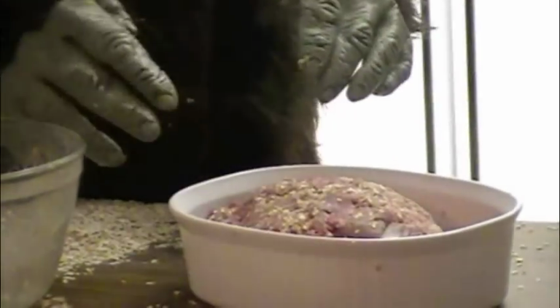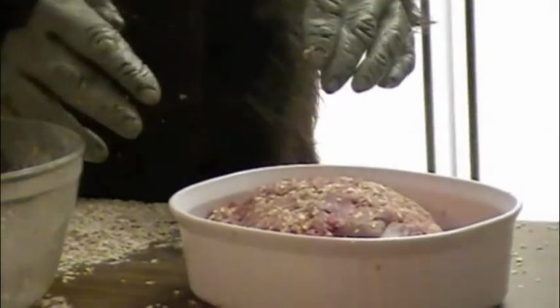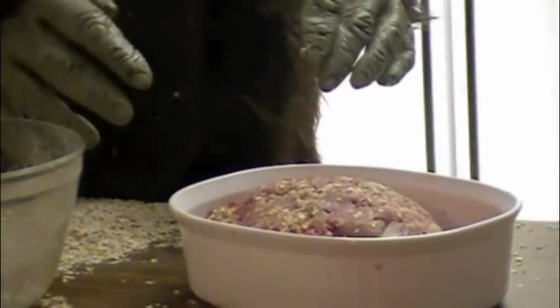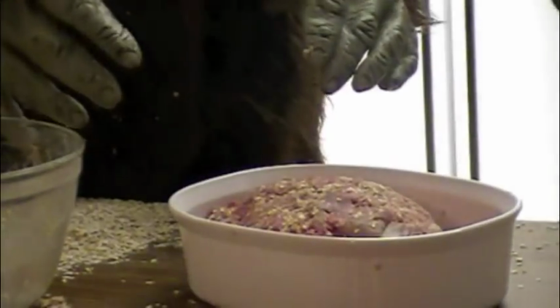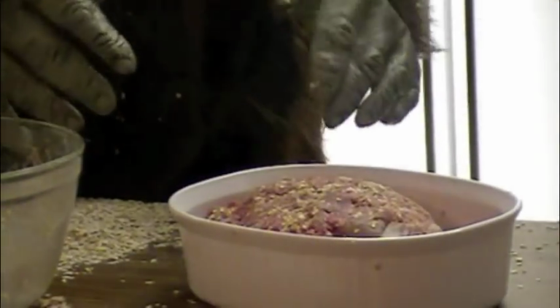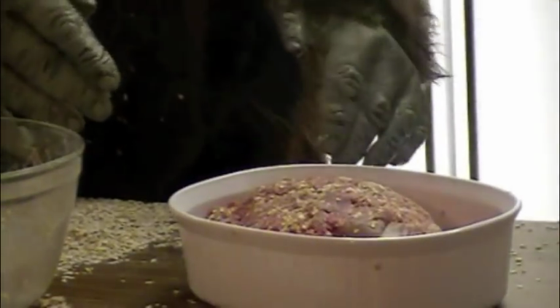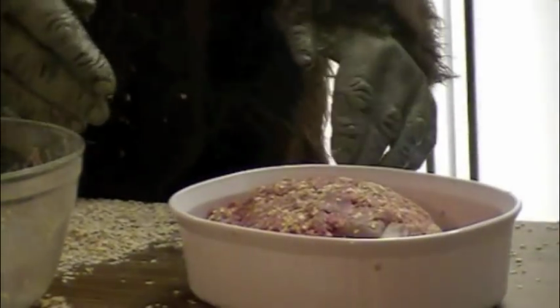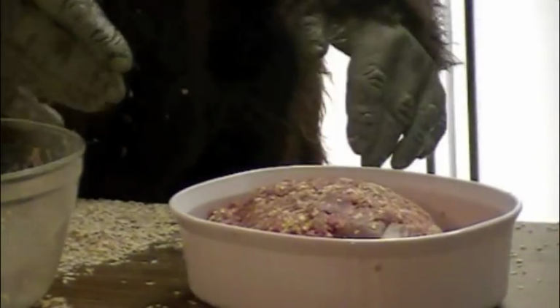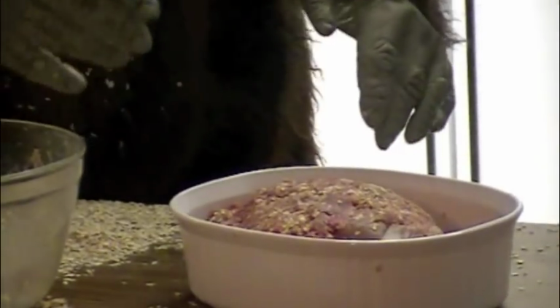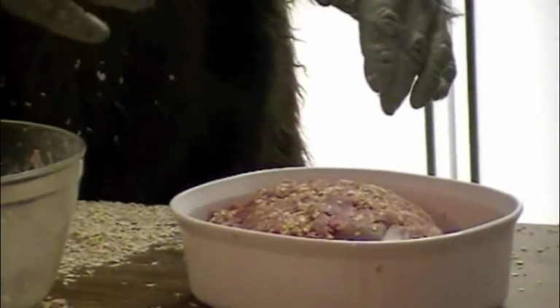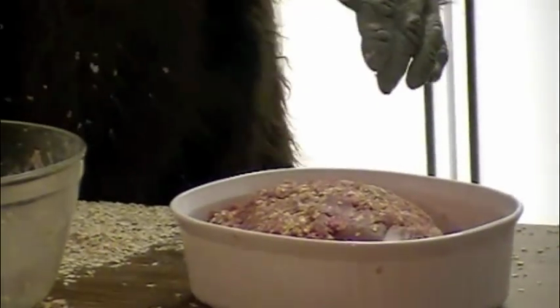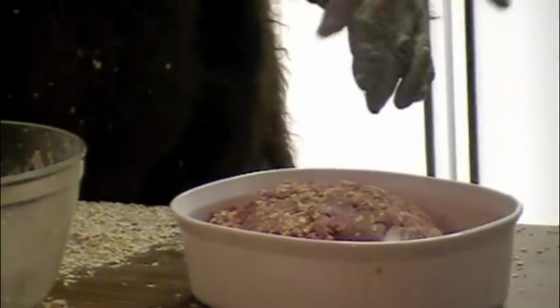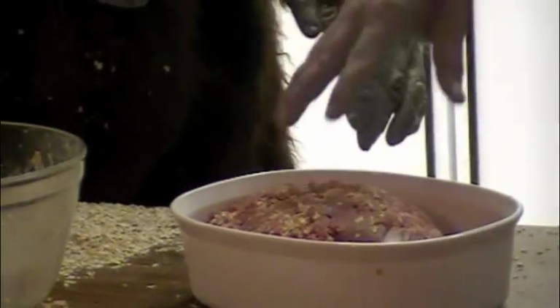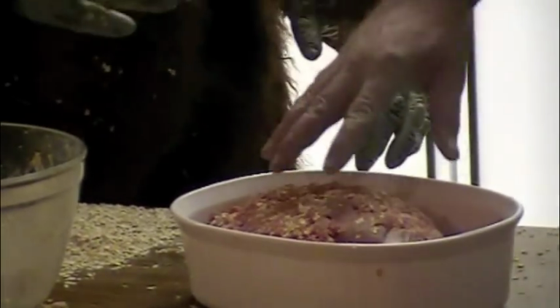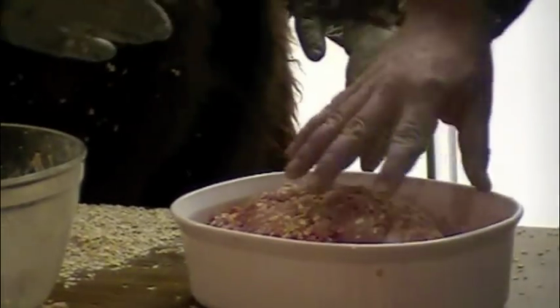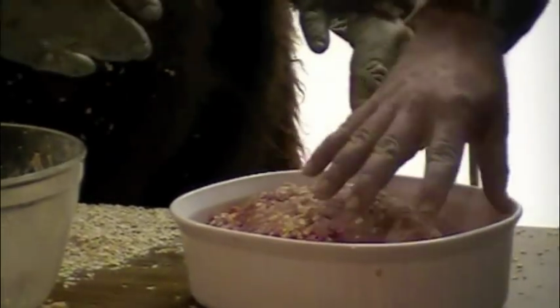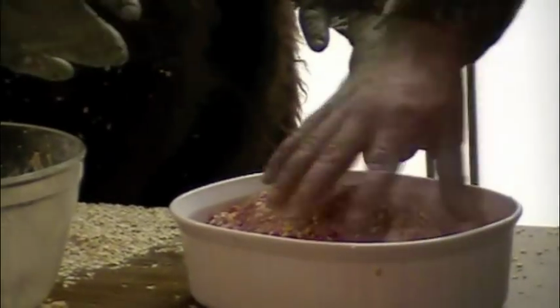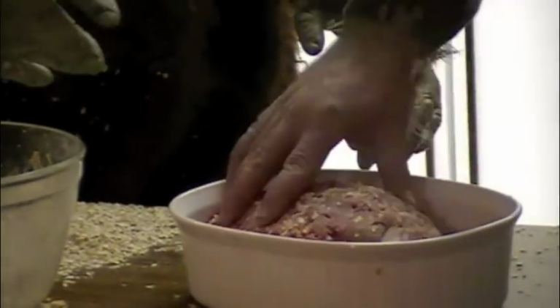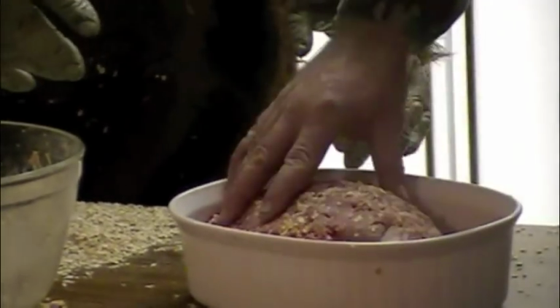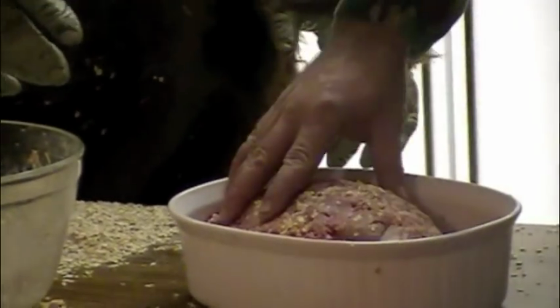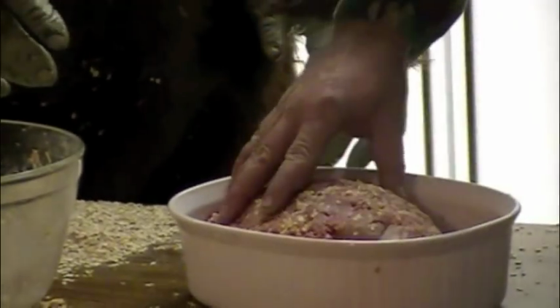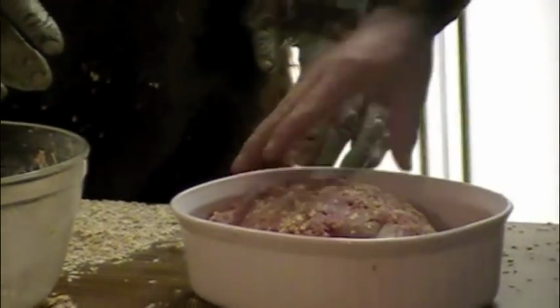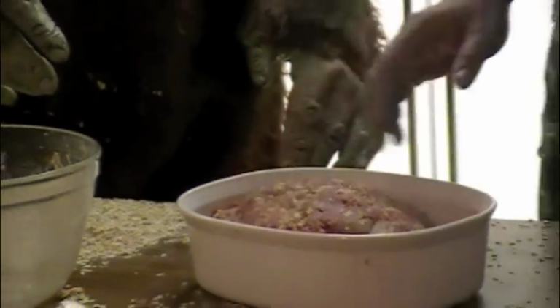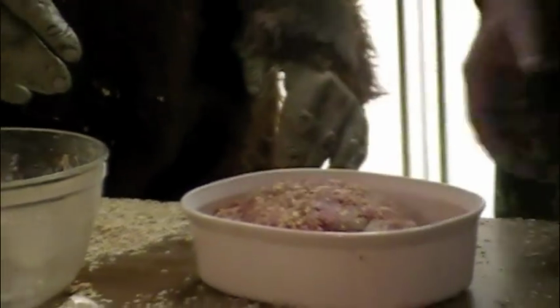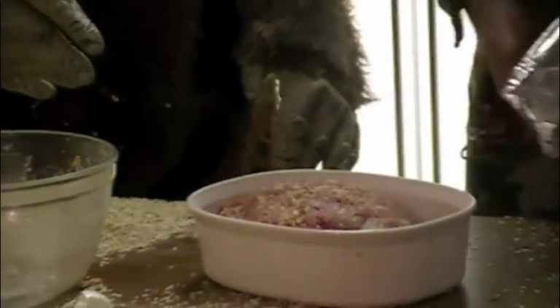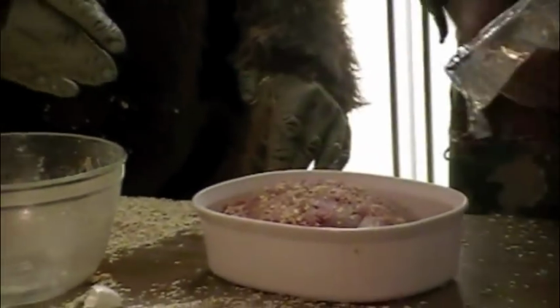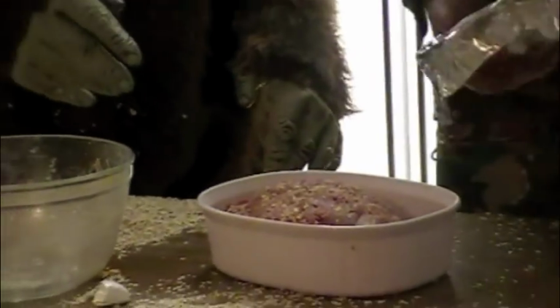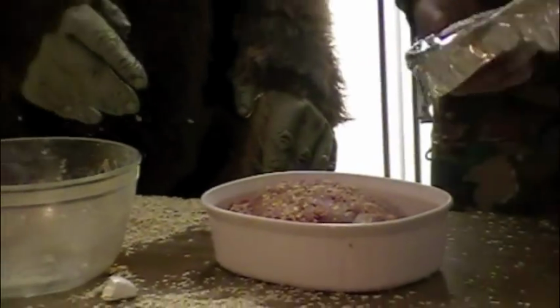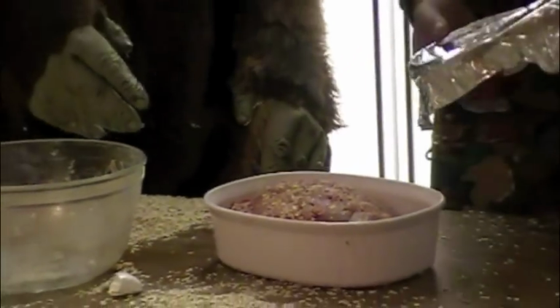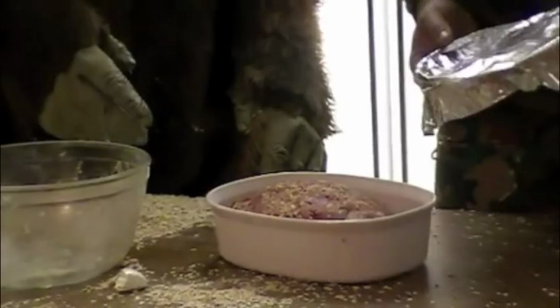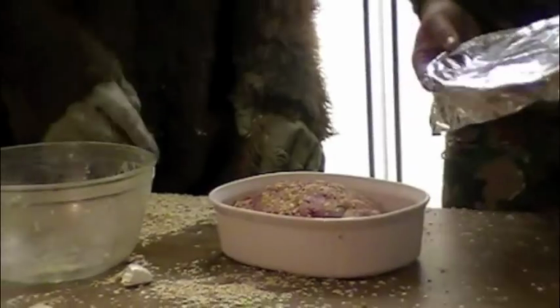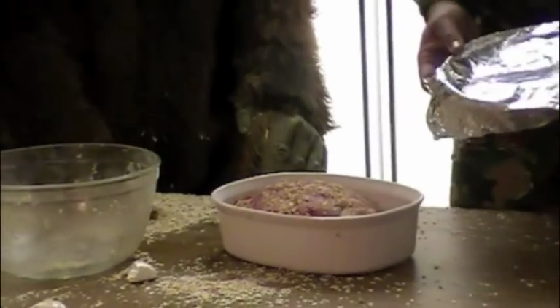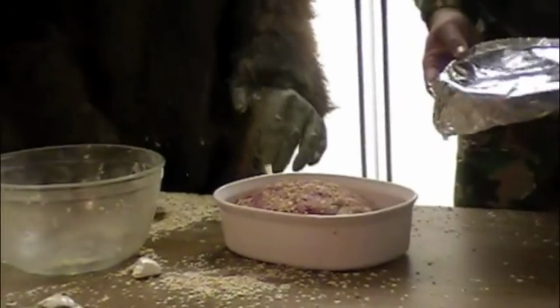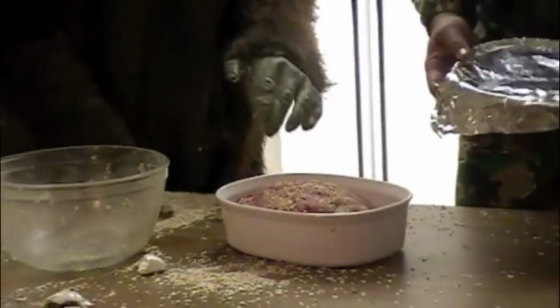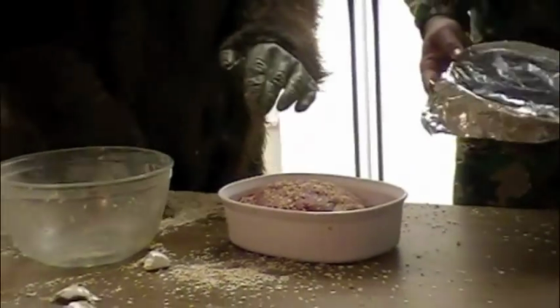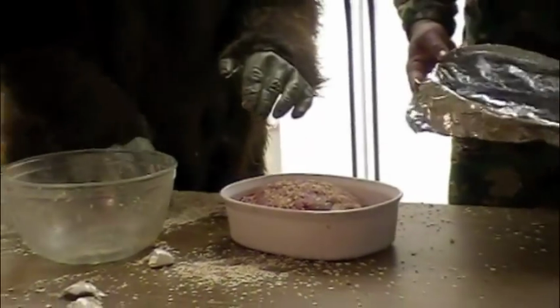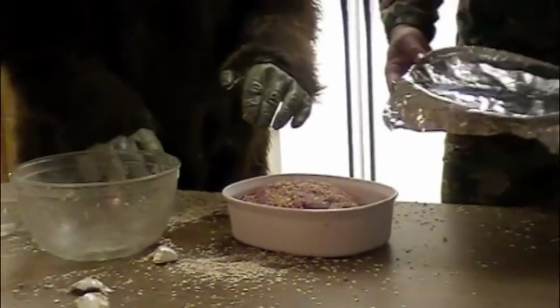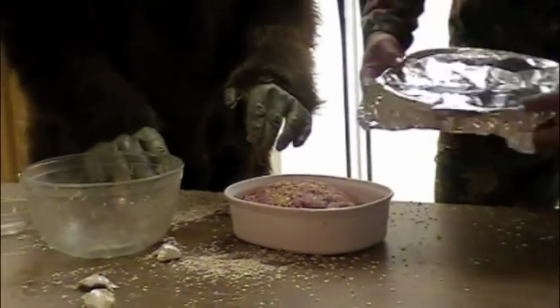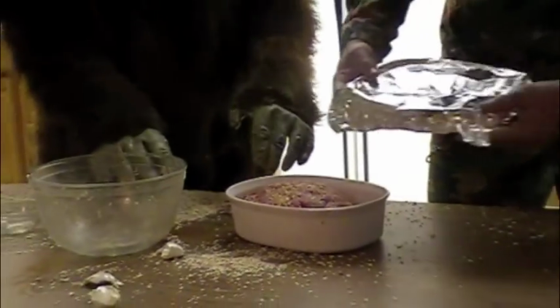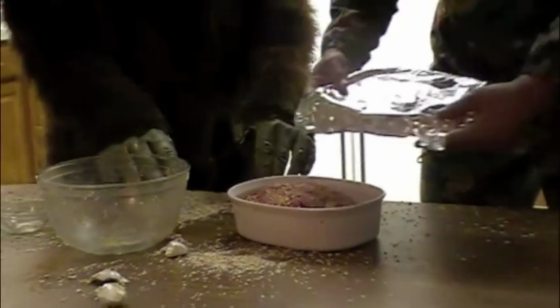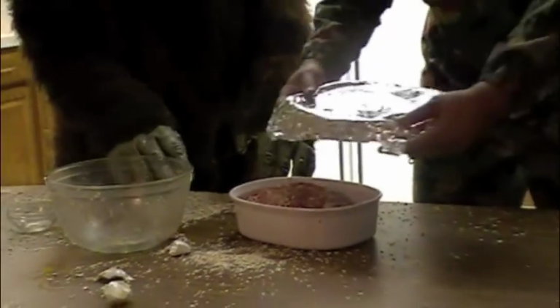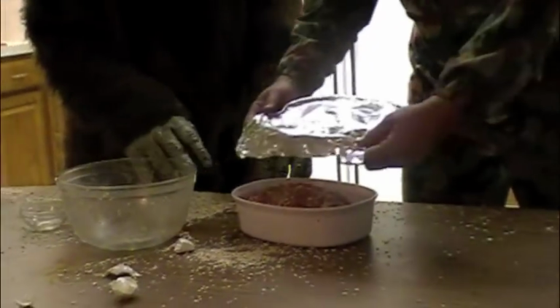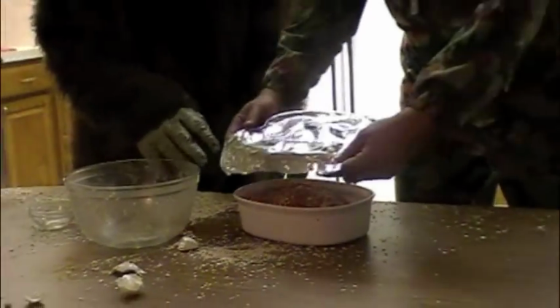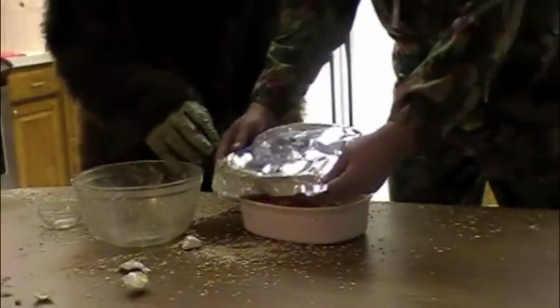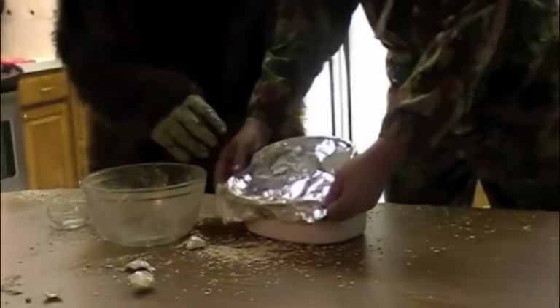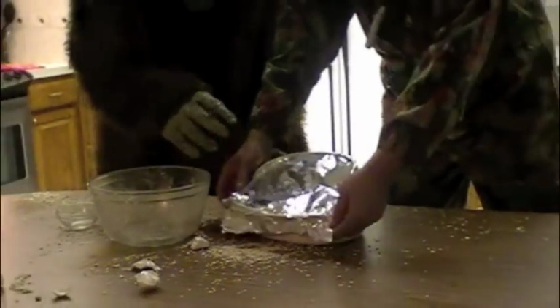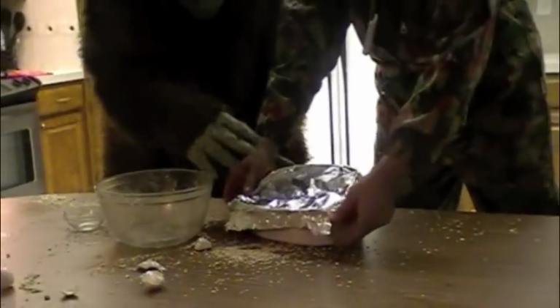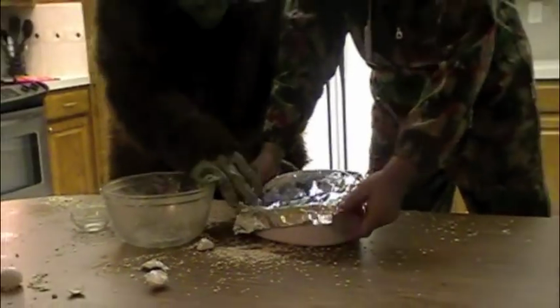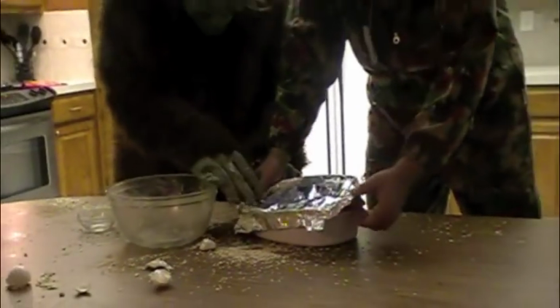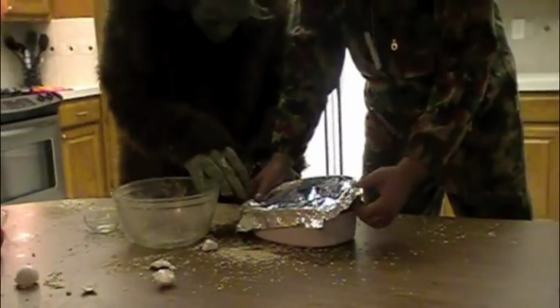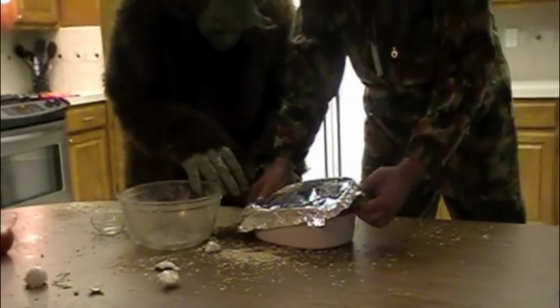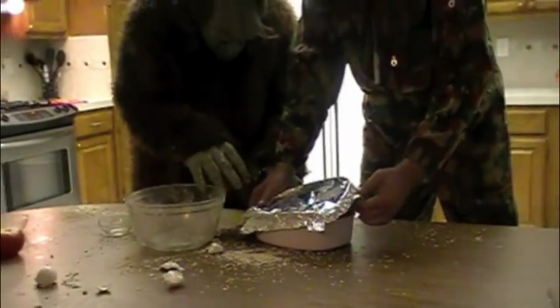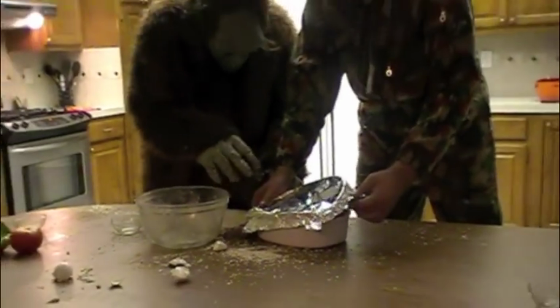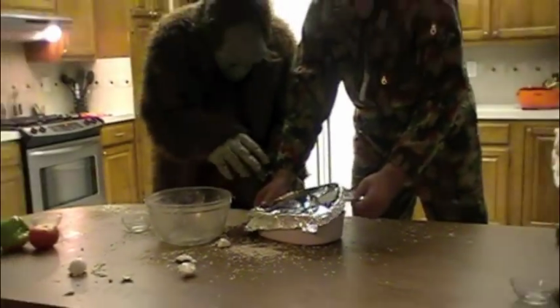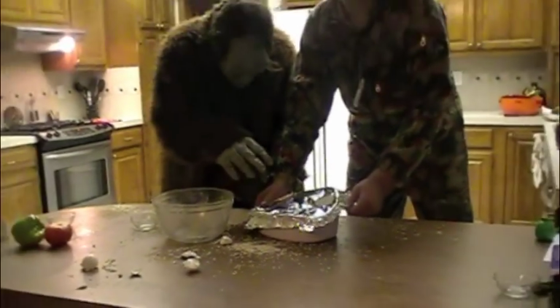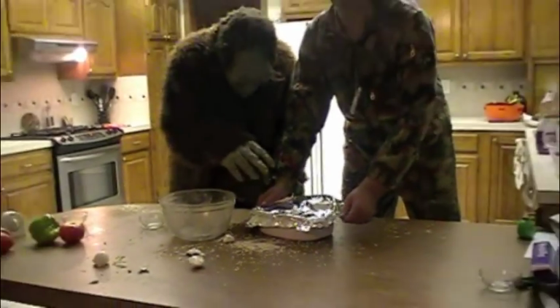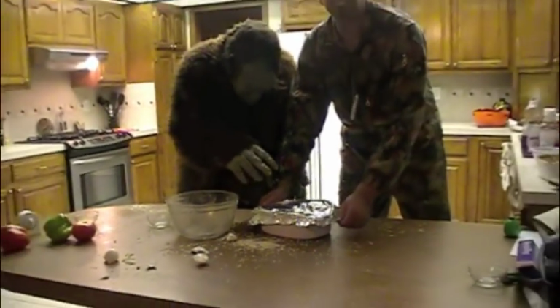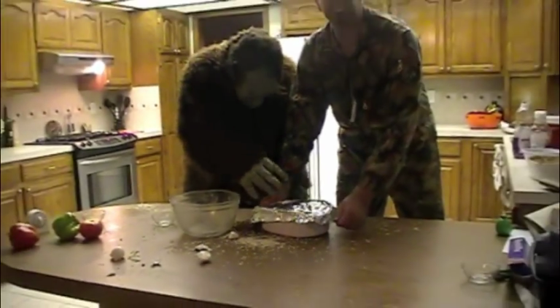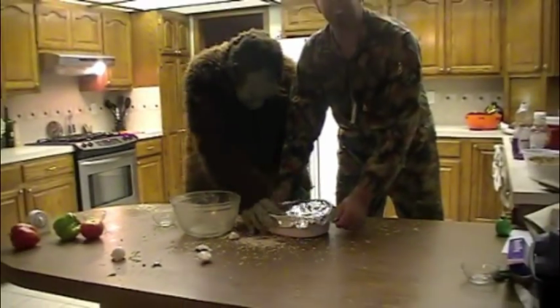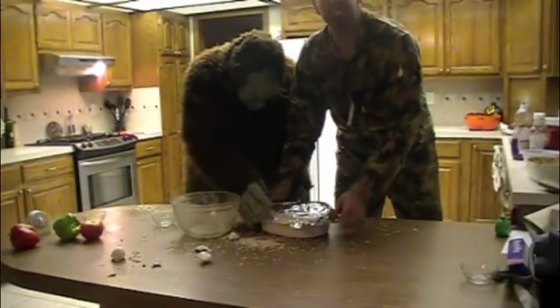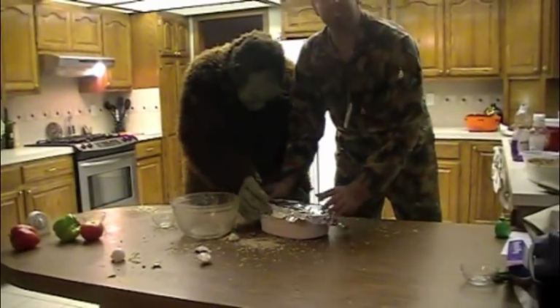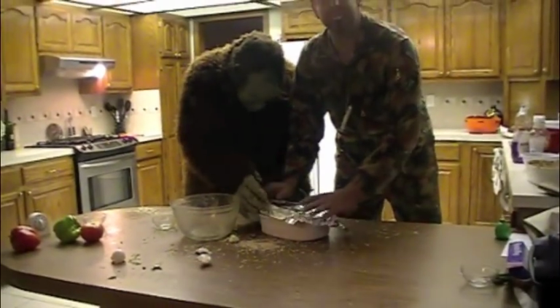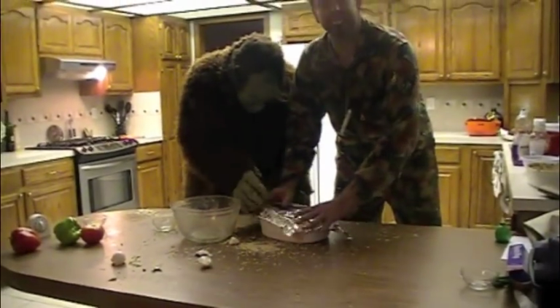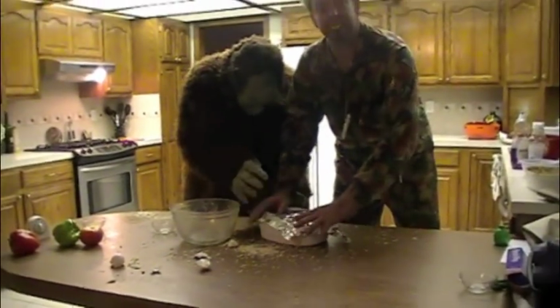Now after you get the loaf fixed up like that, put the foil over it and it's ready to go in the oven for 30 minutes.